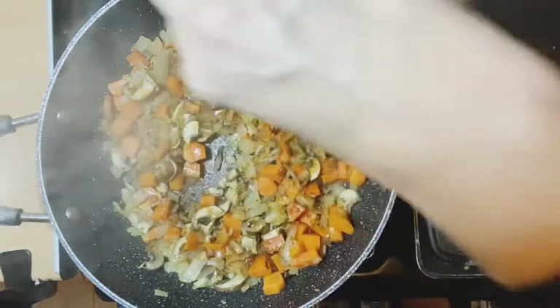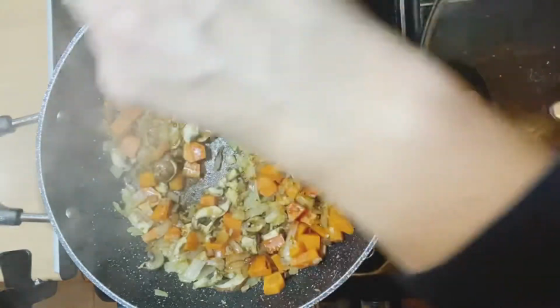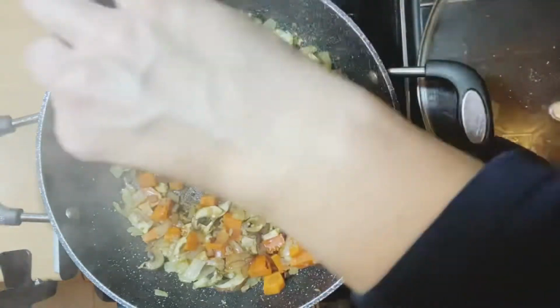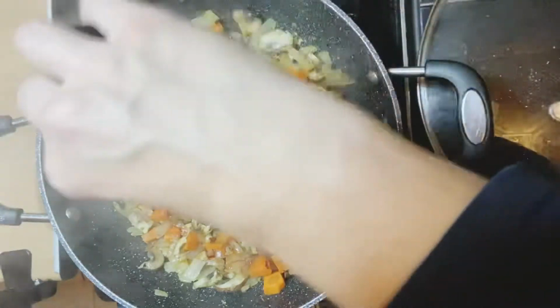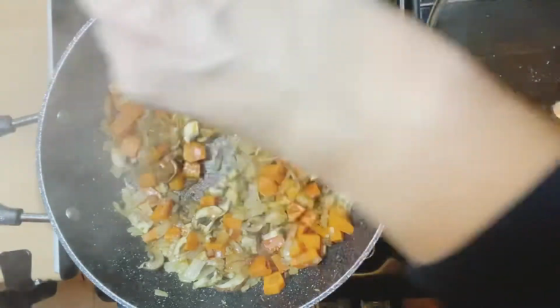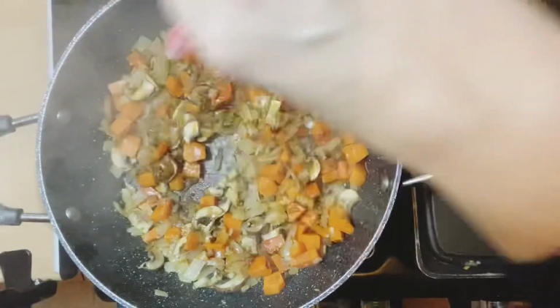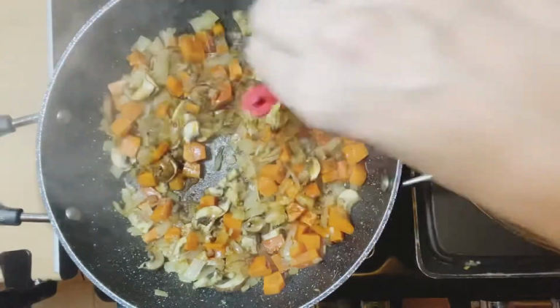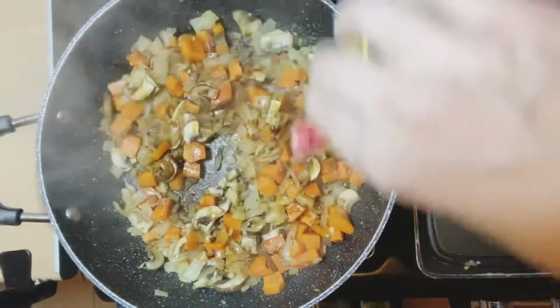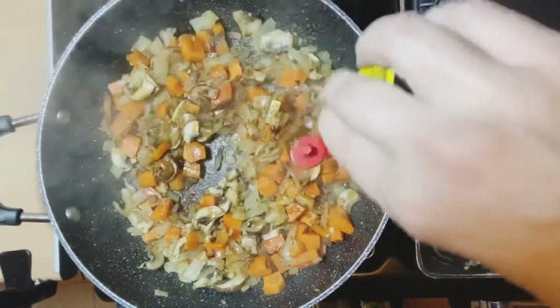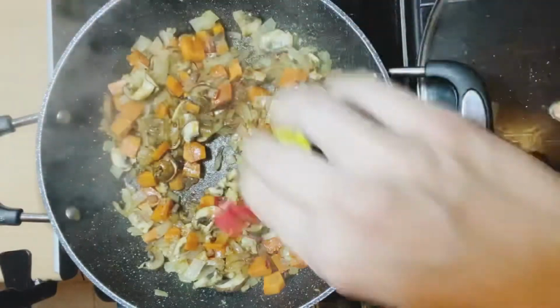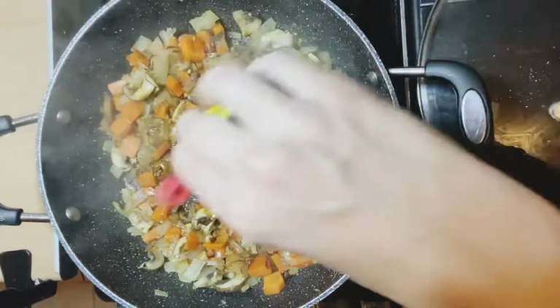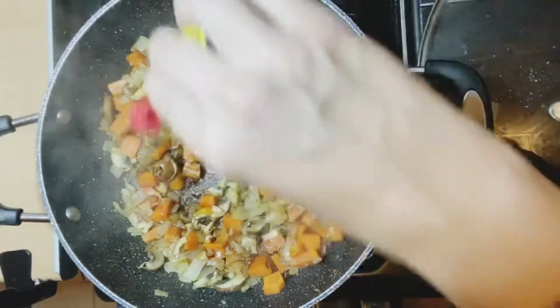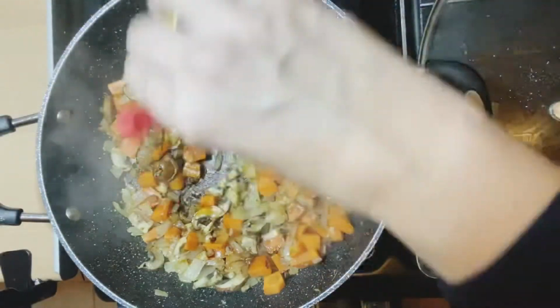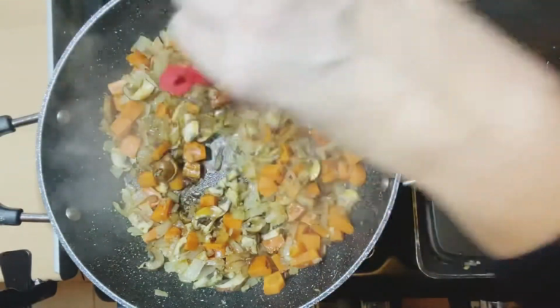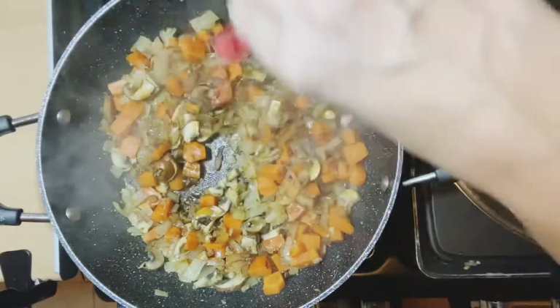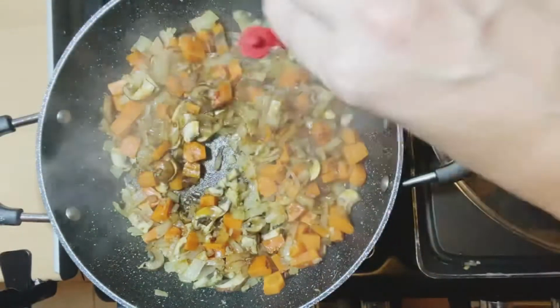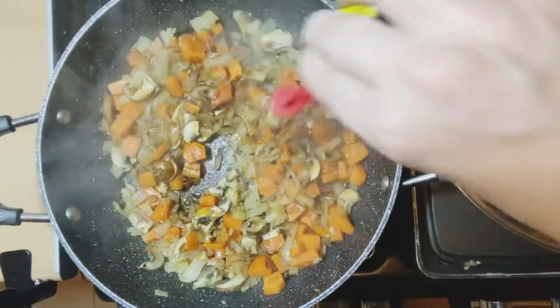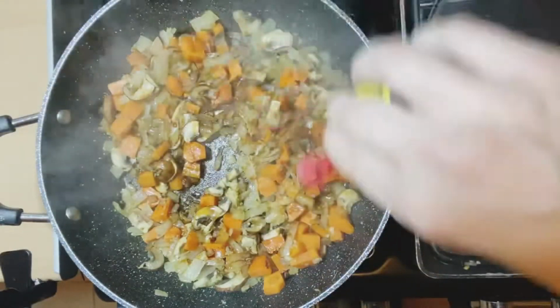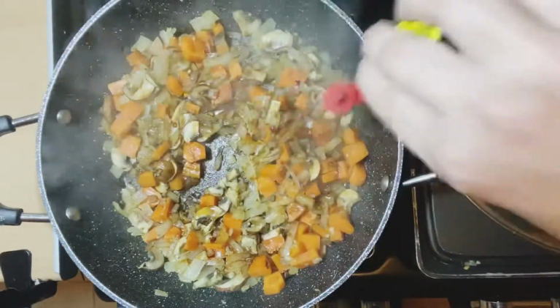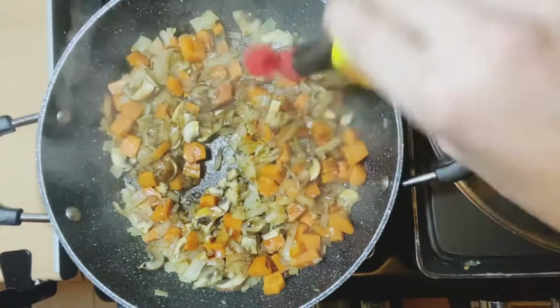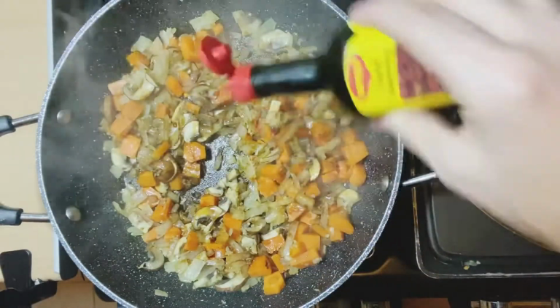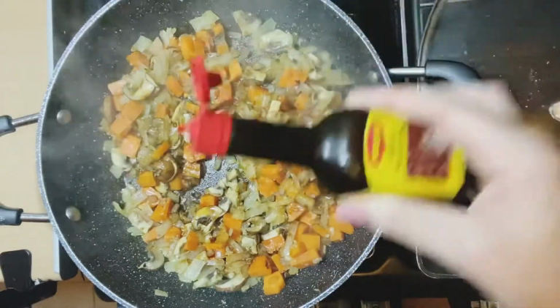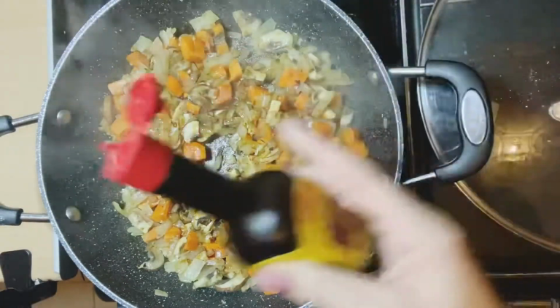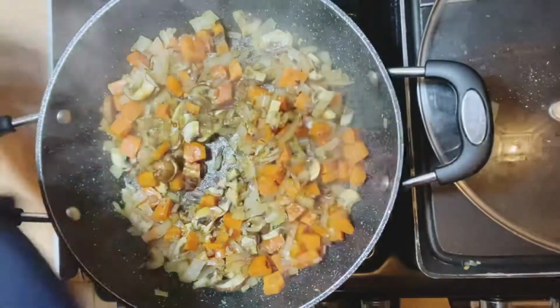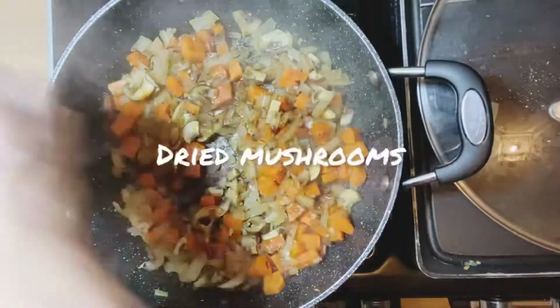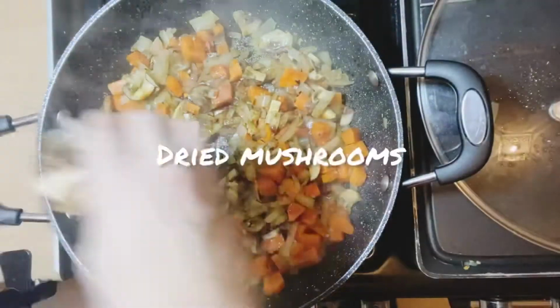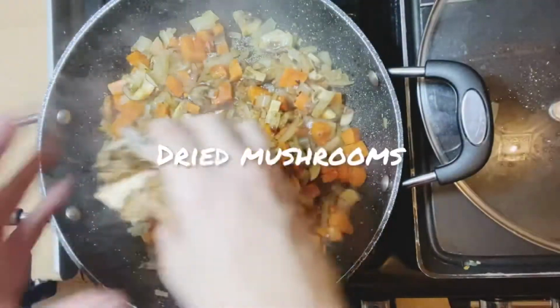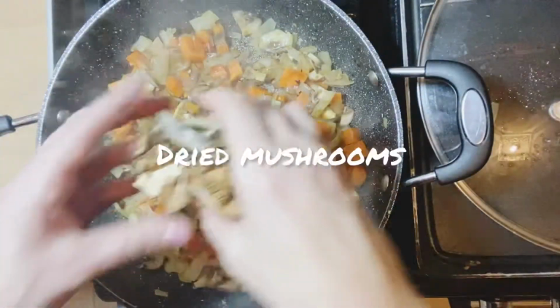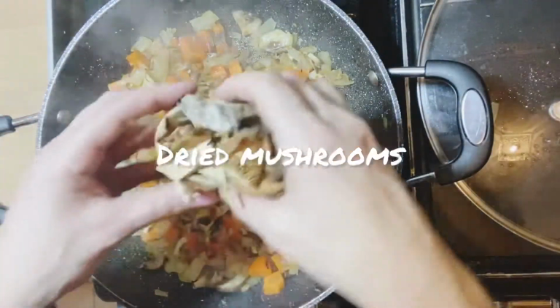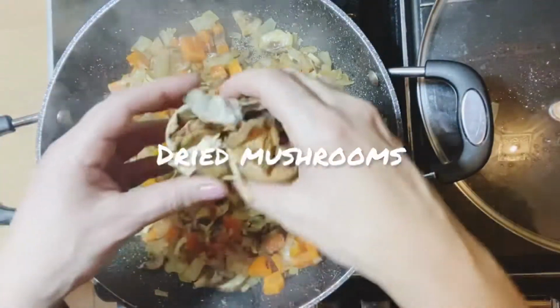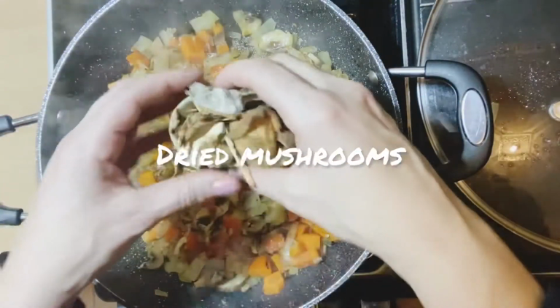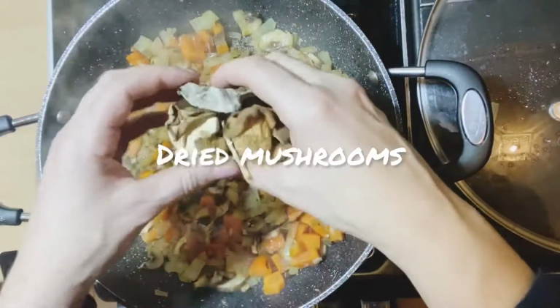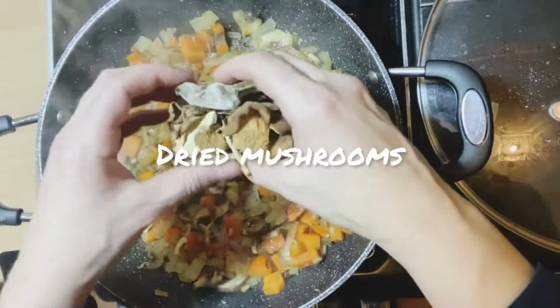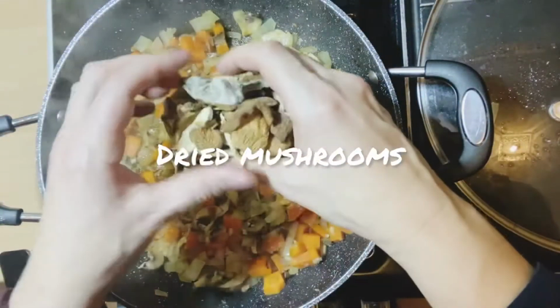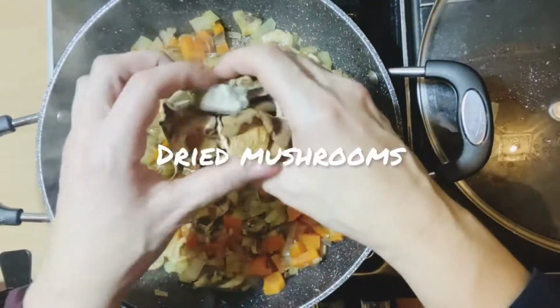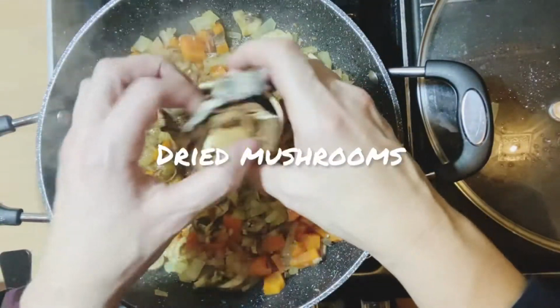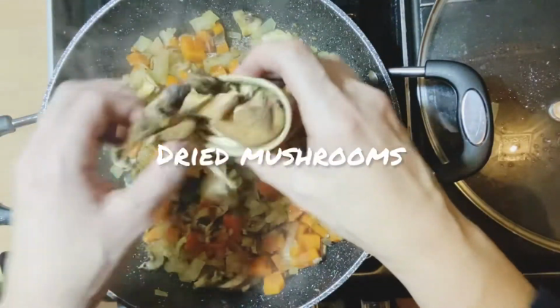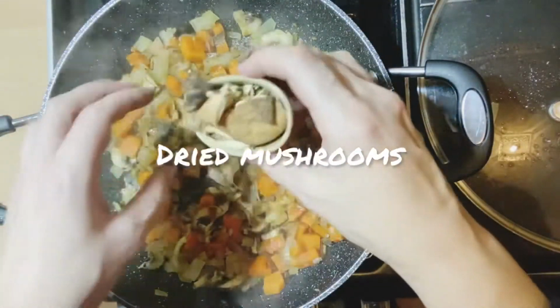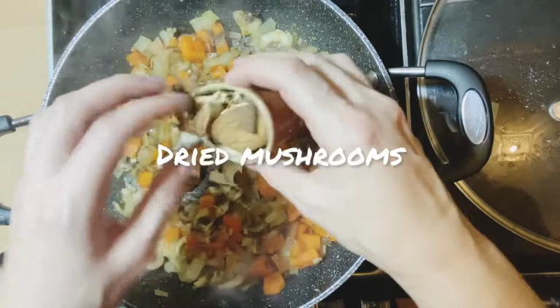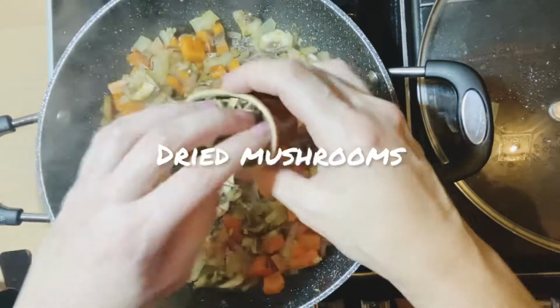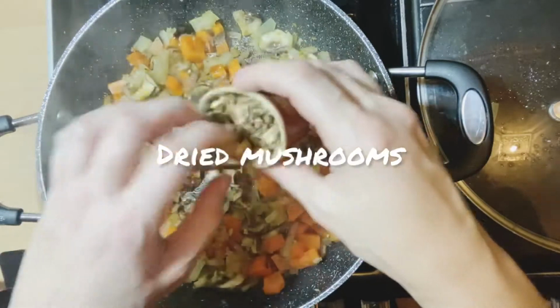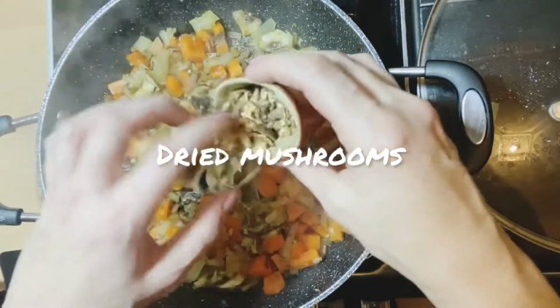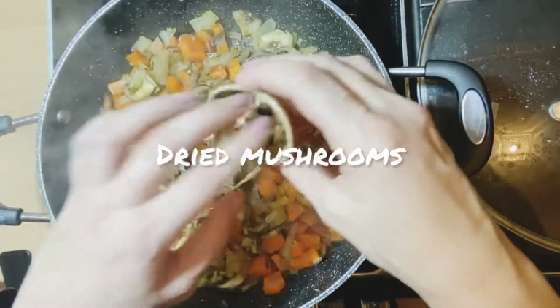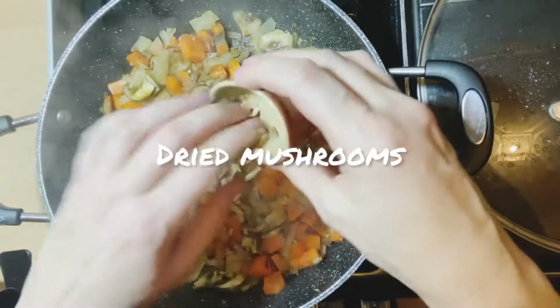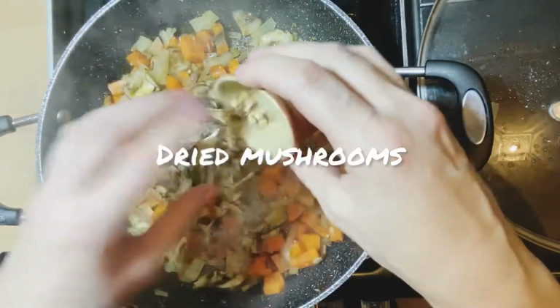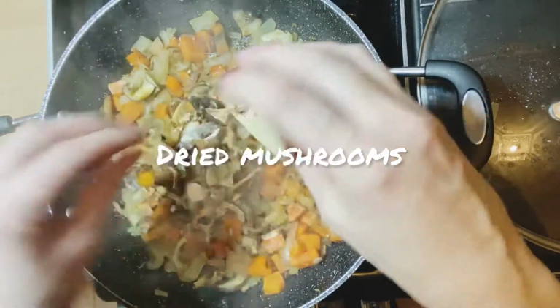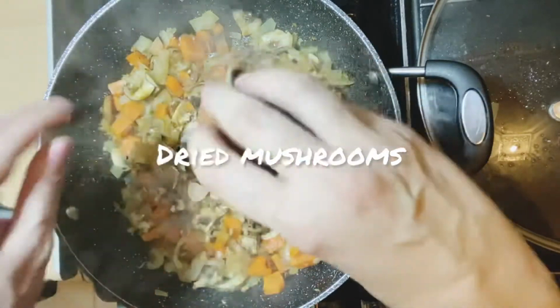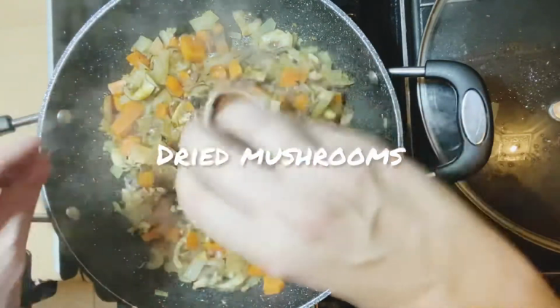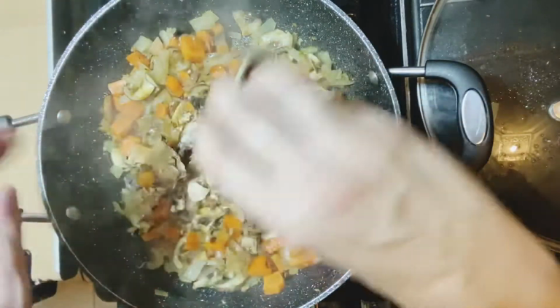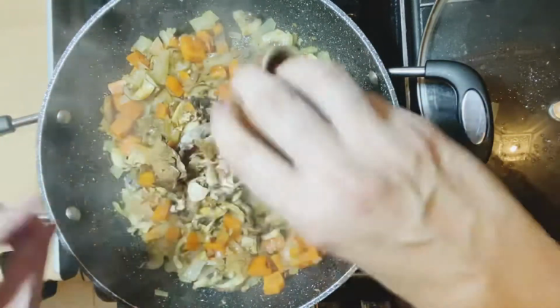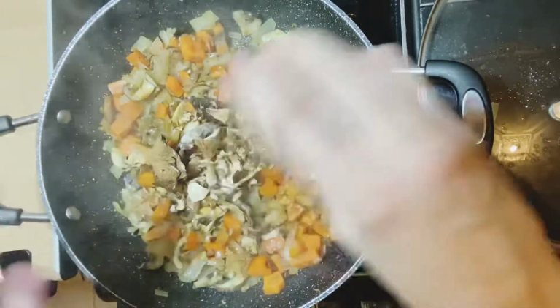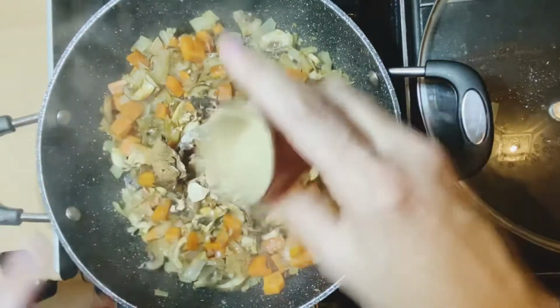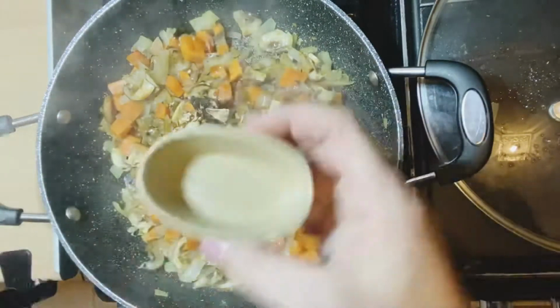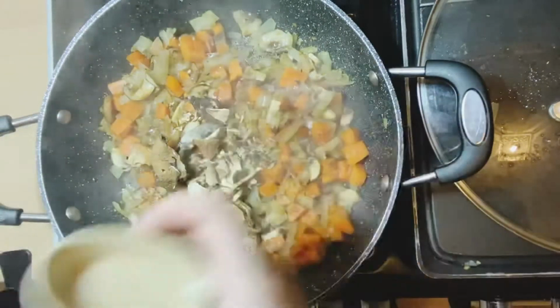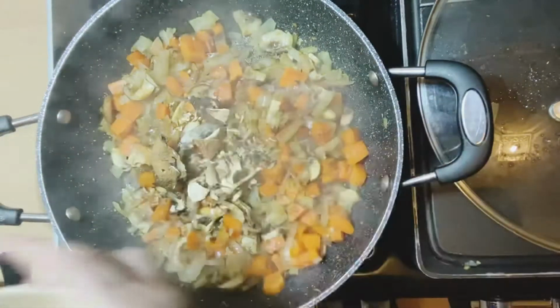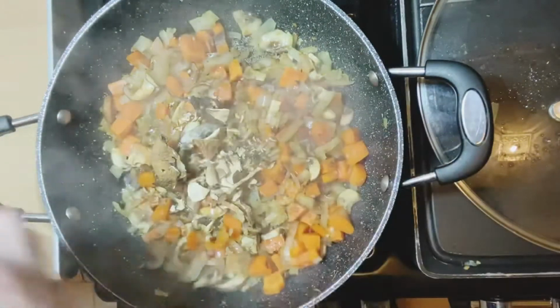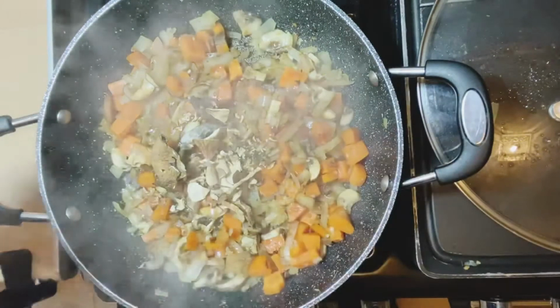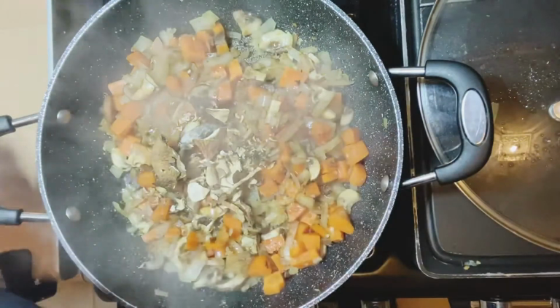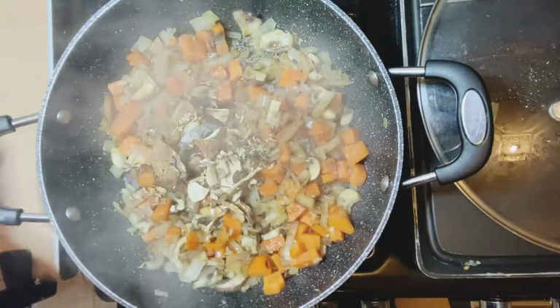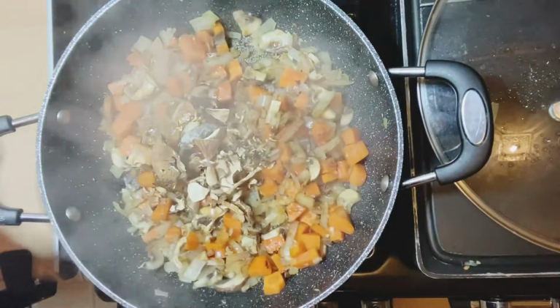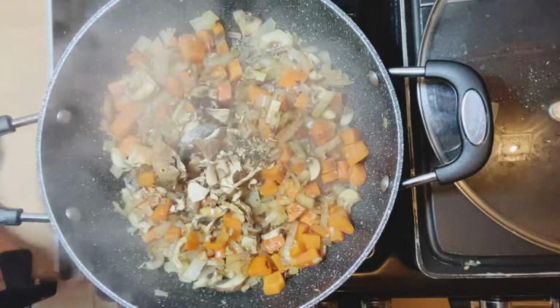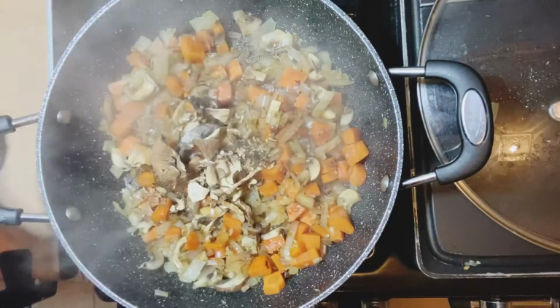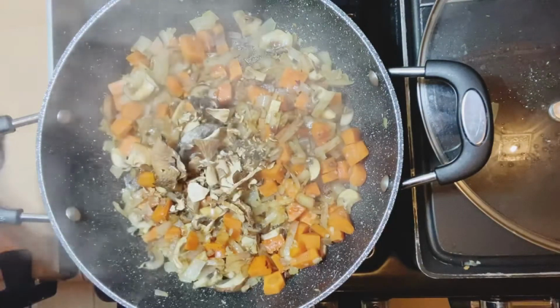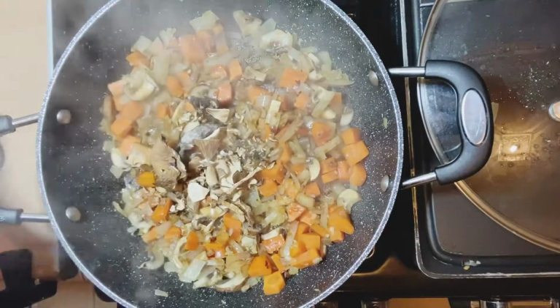This gives it a smoky flavour. Dried mushrooms are optional but they really do make a good sort of flavour.